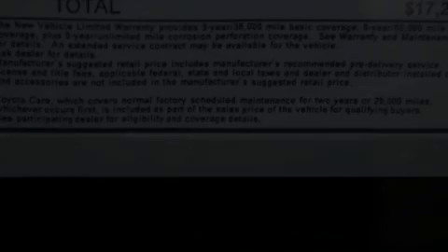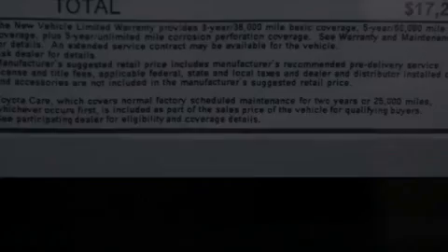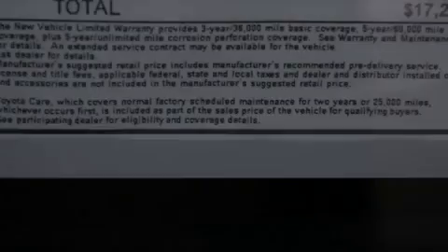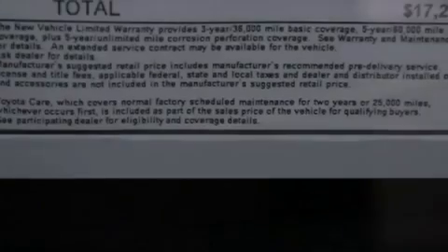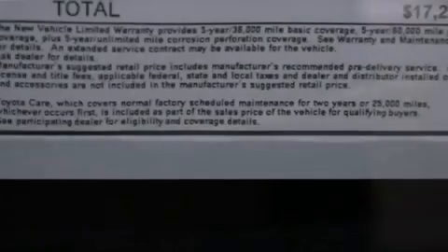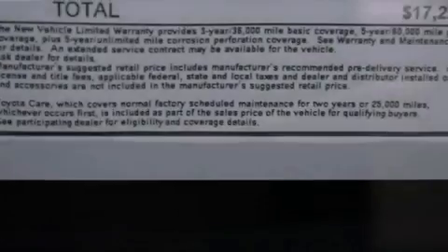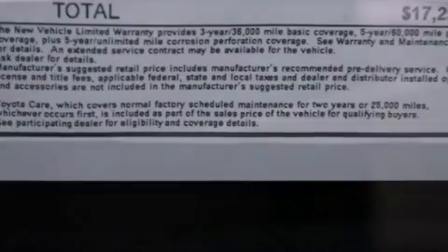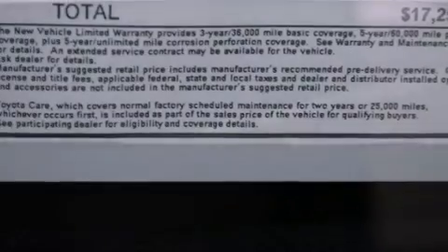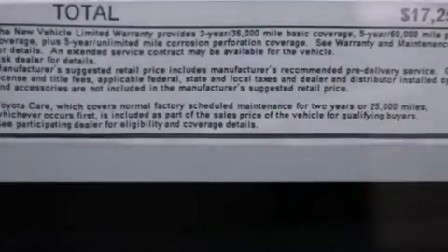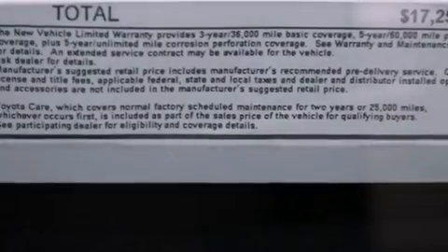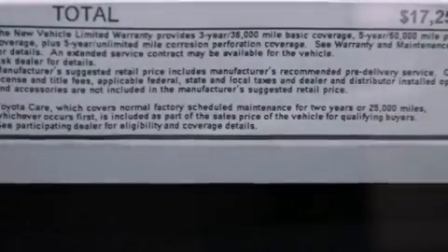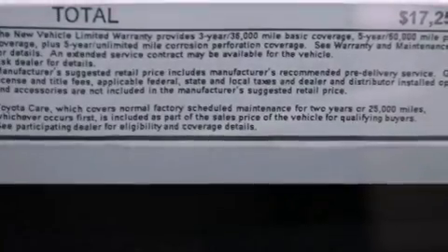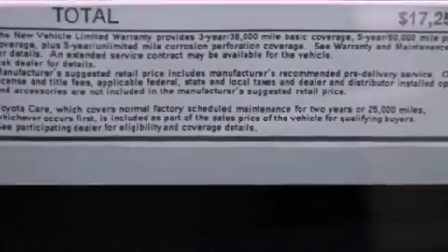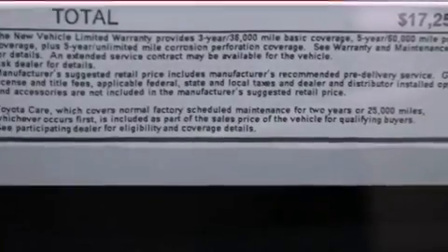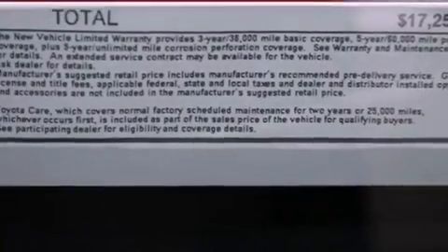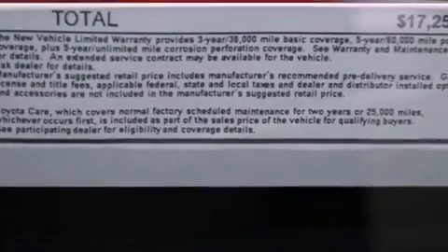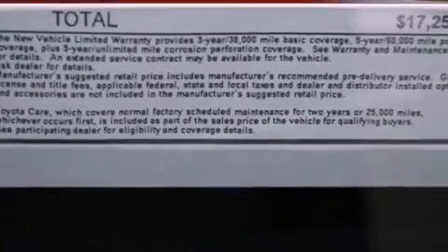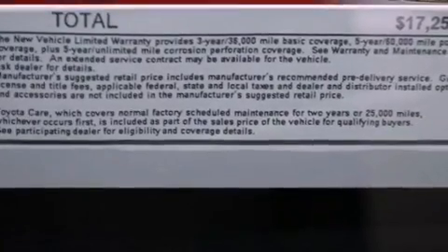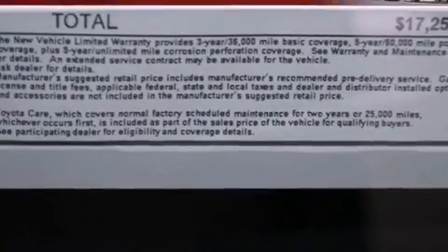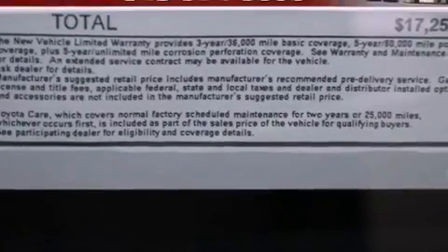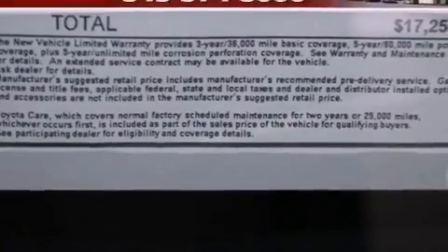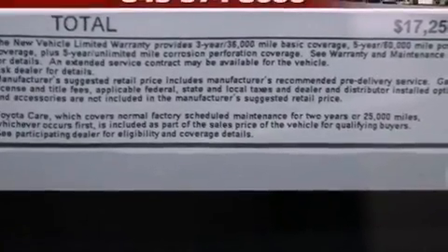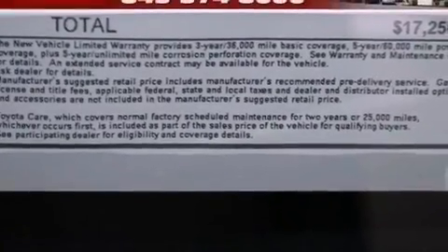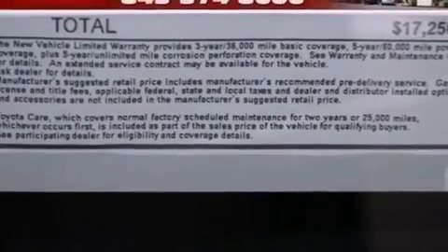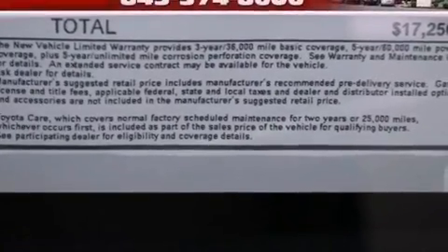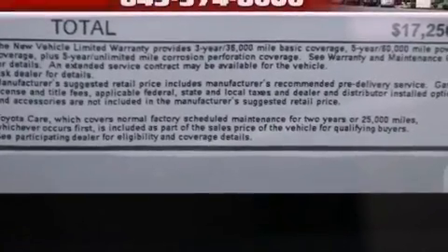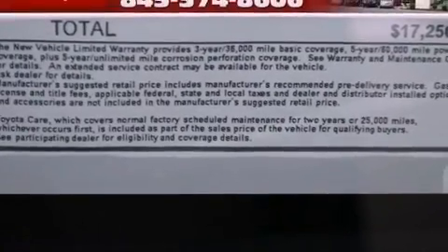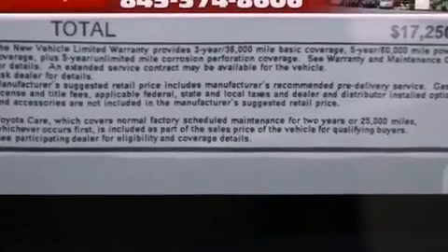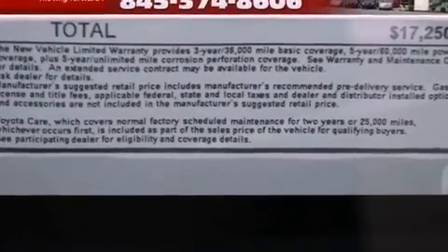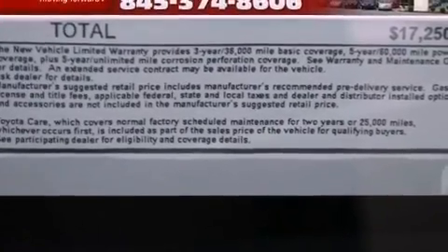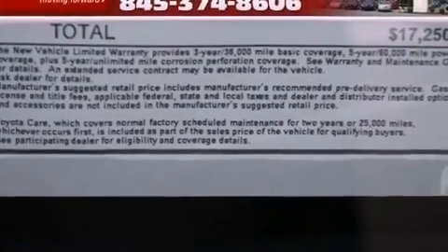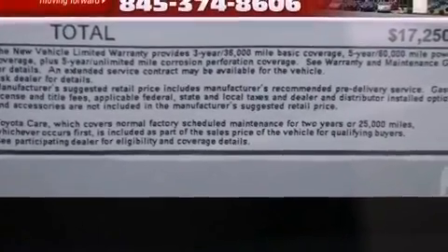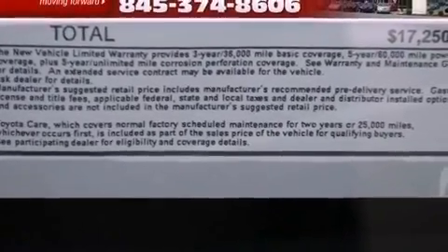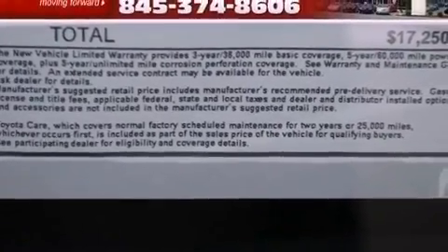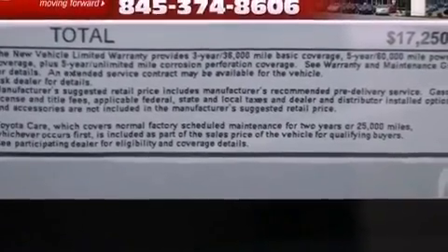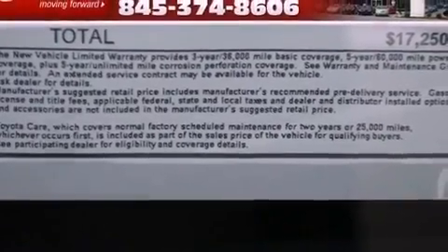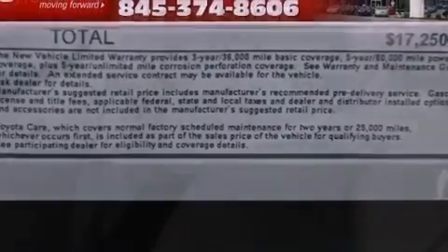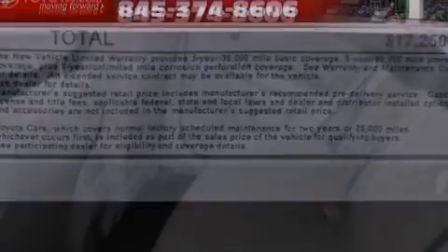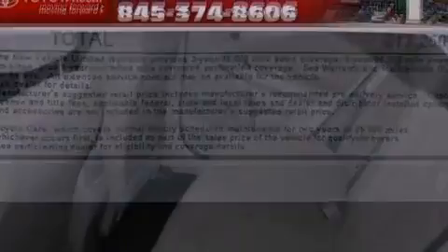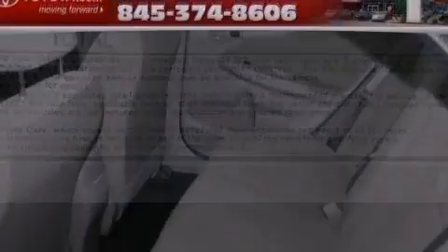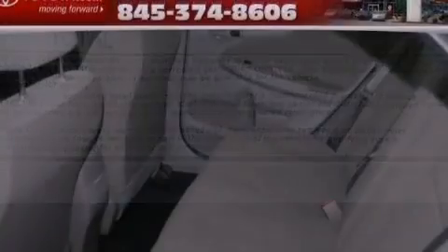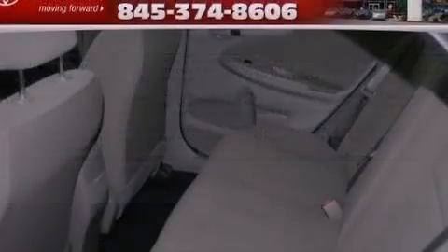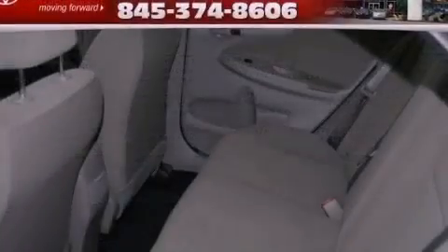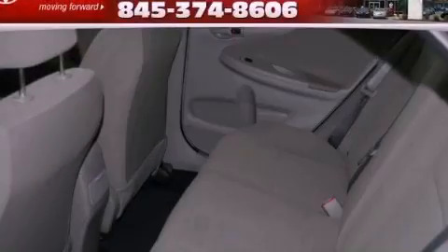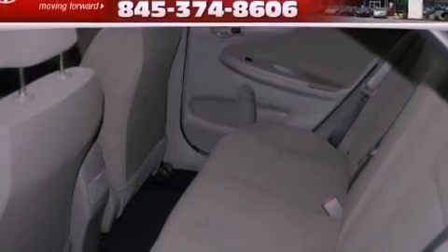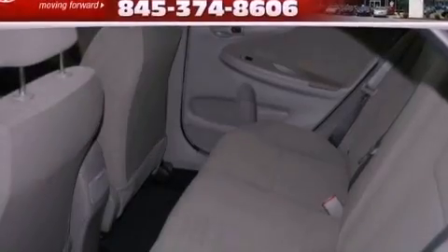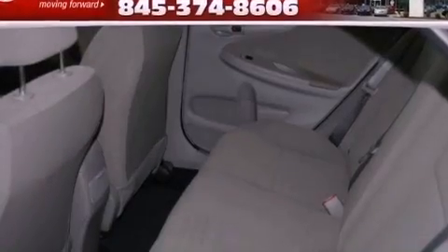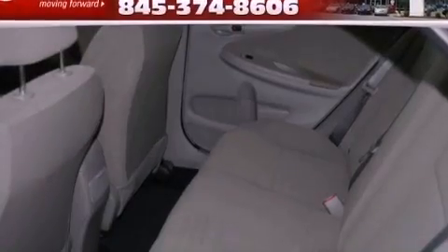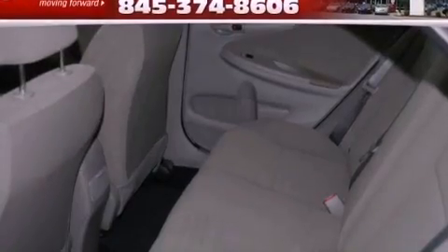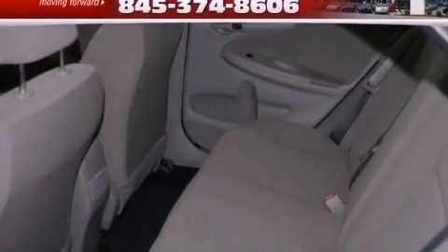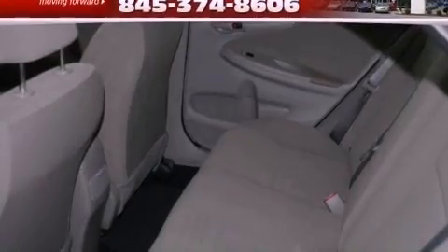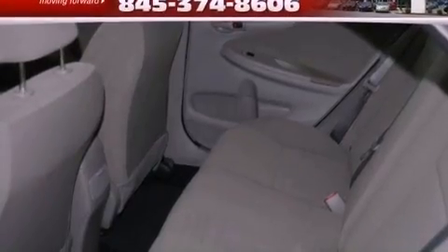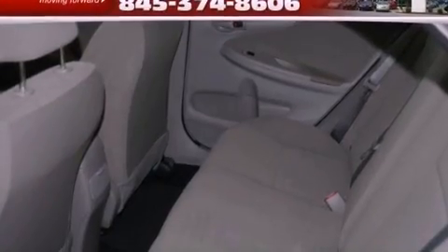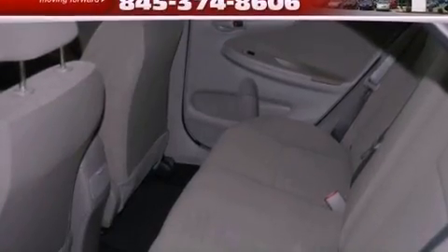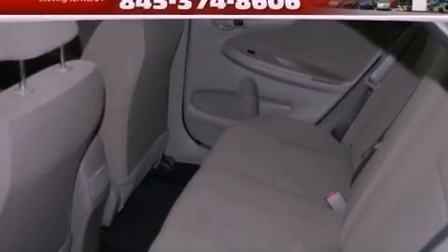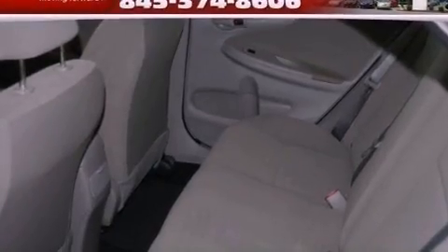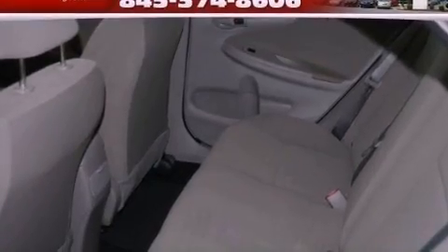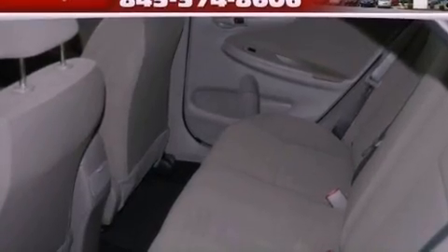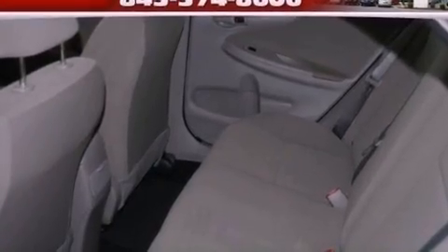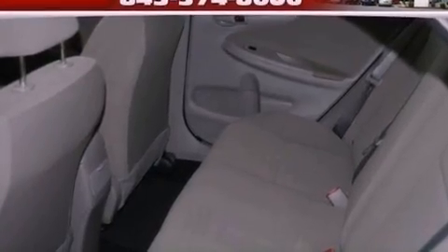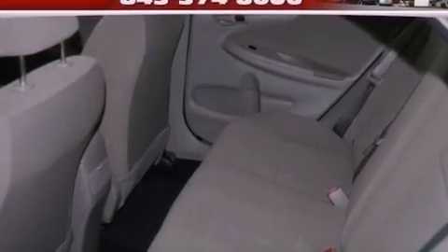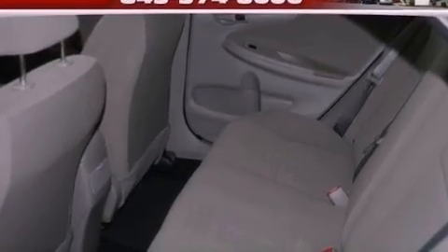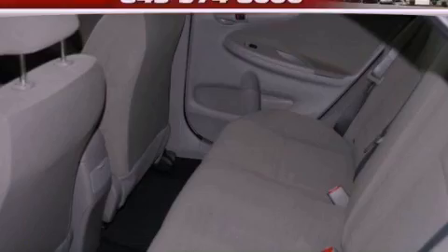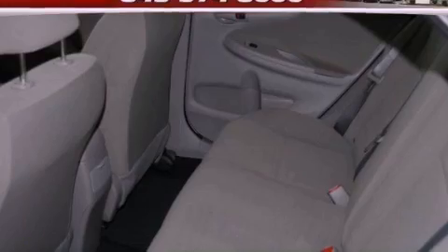Additional features include rear impact crumple zones, an anti-lock braking system, air conditioning, and an auxiliary power outlet.